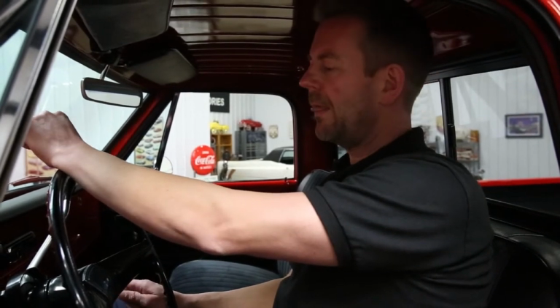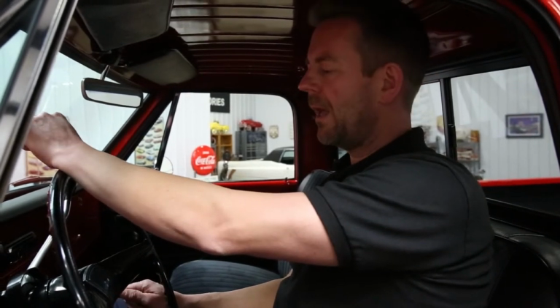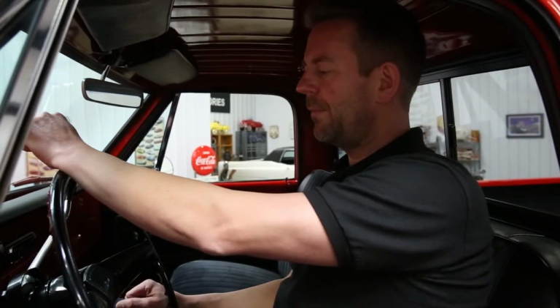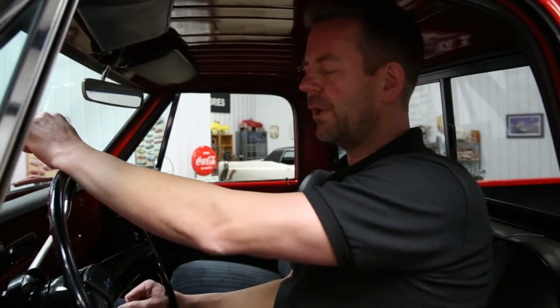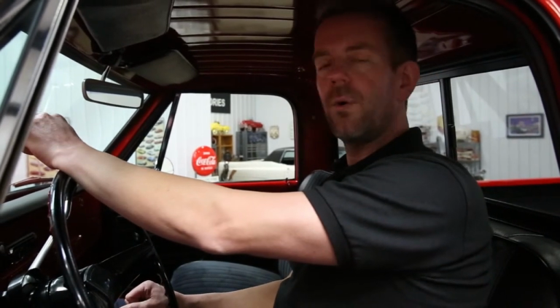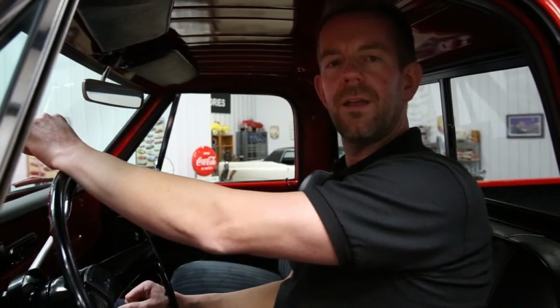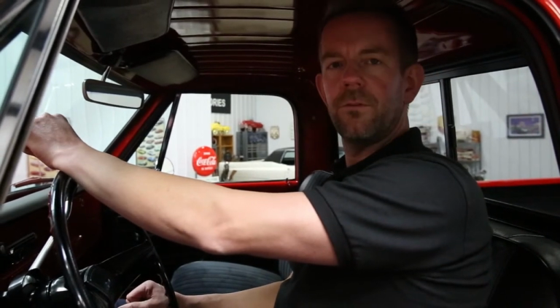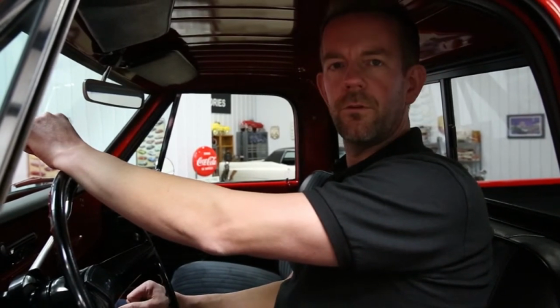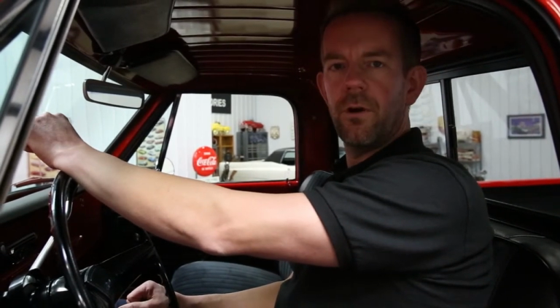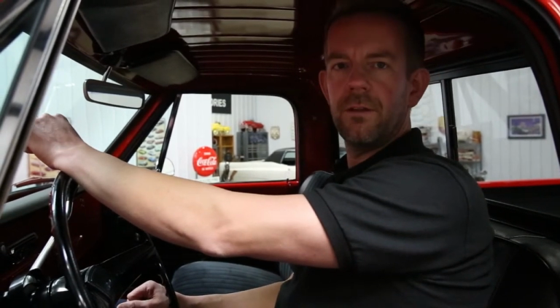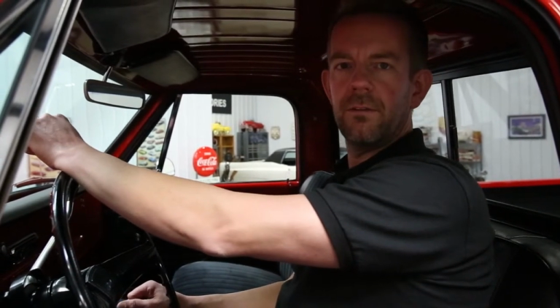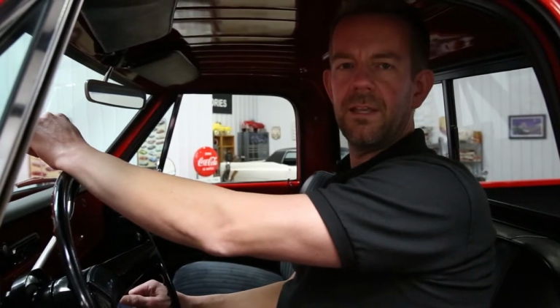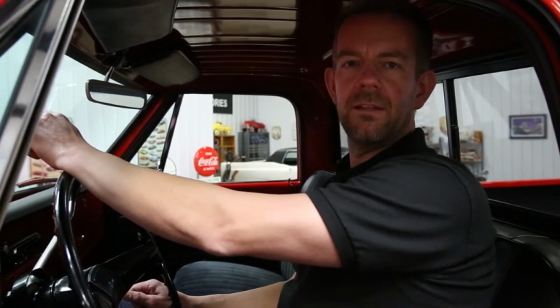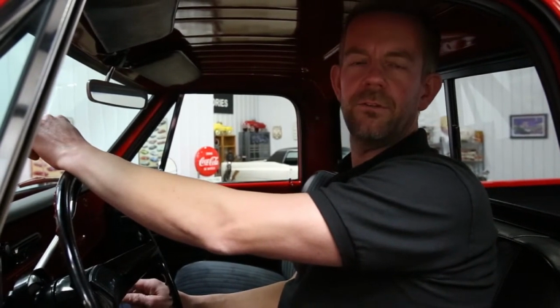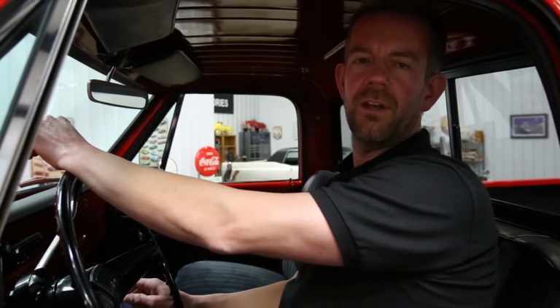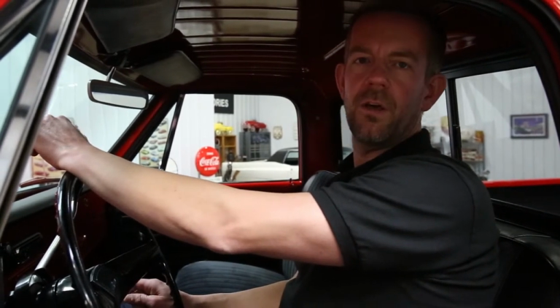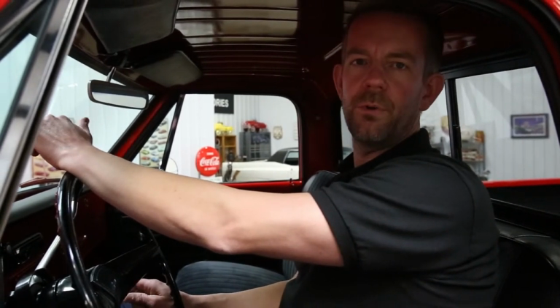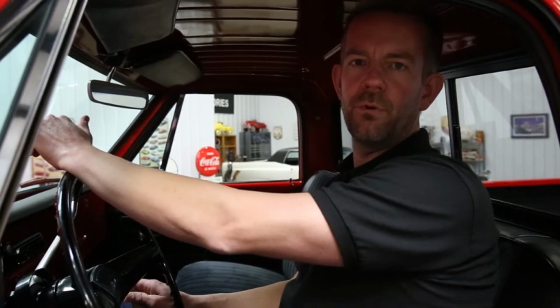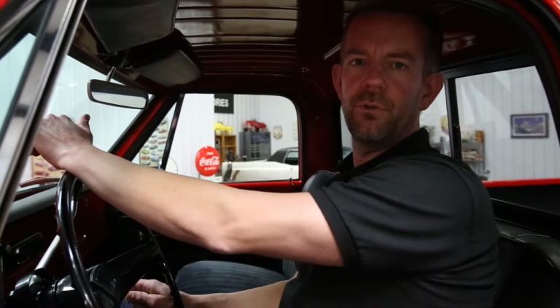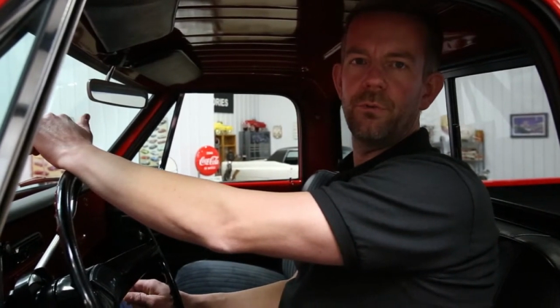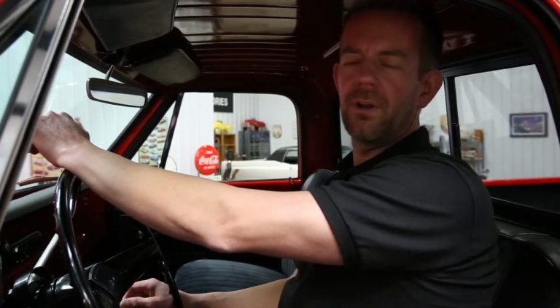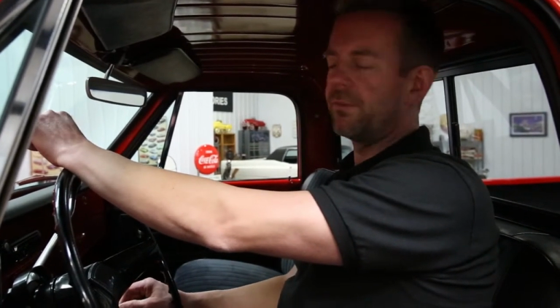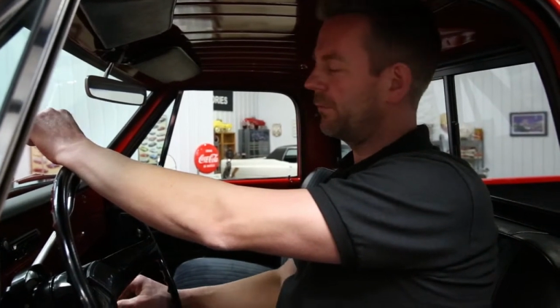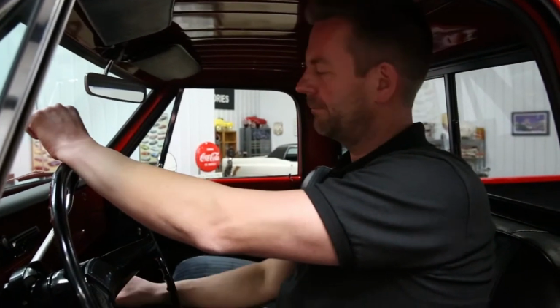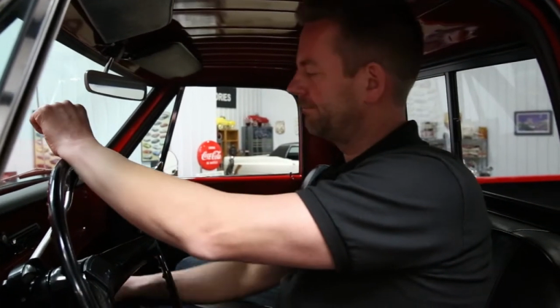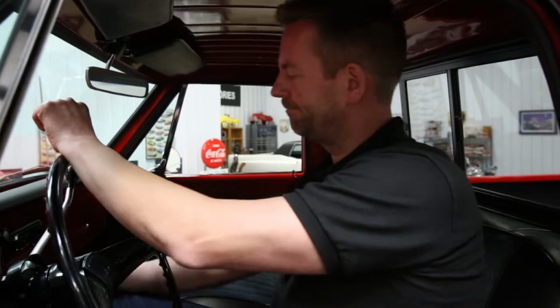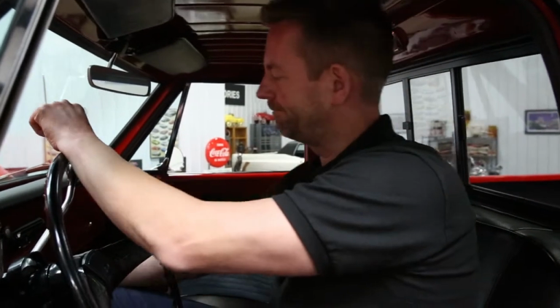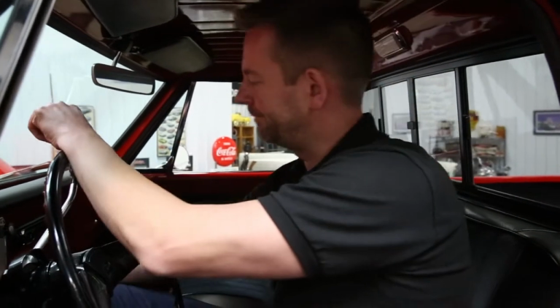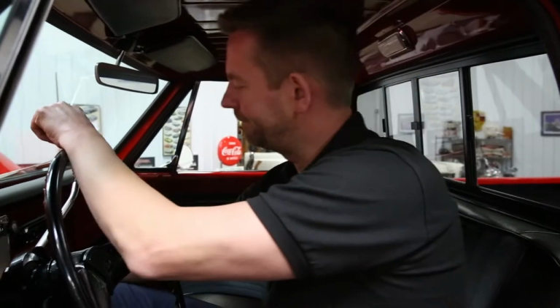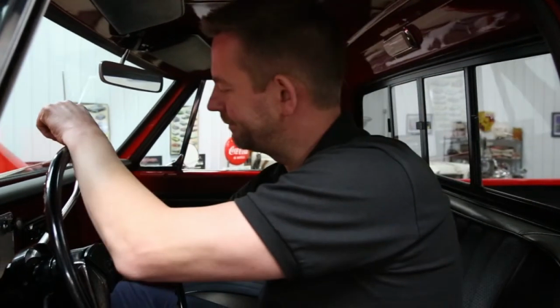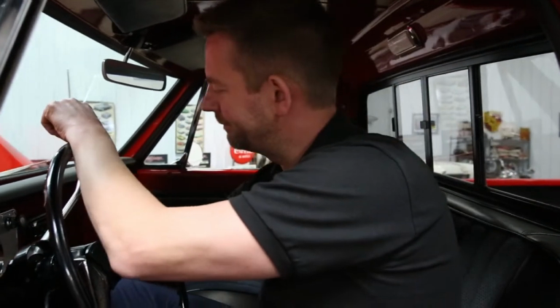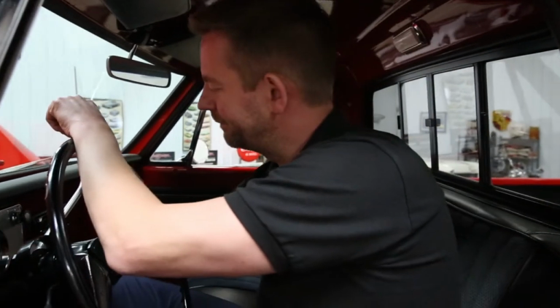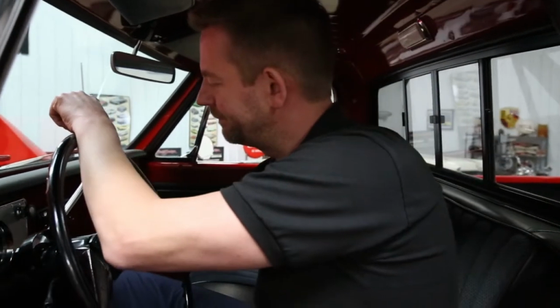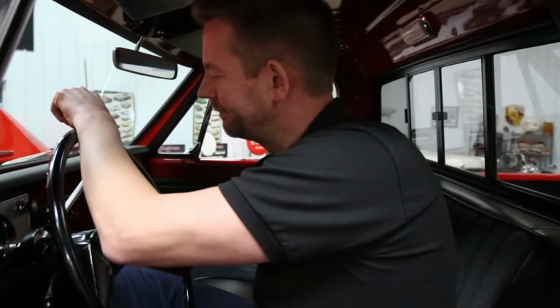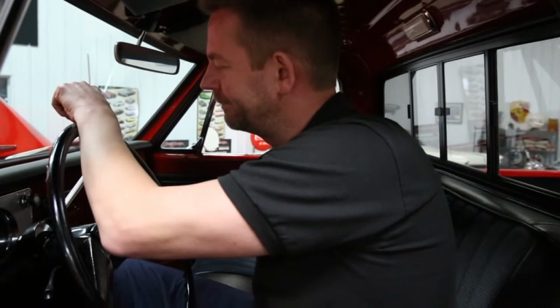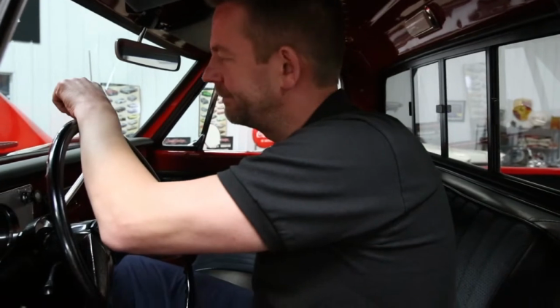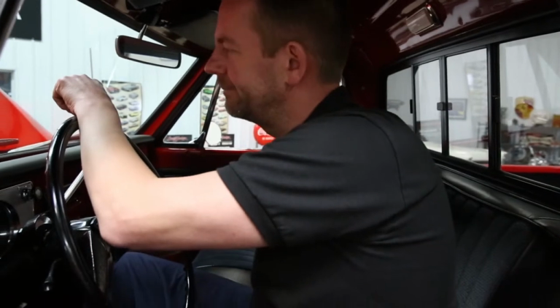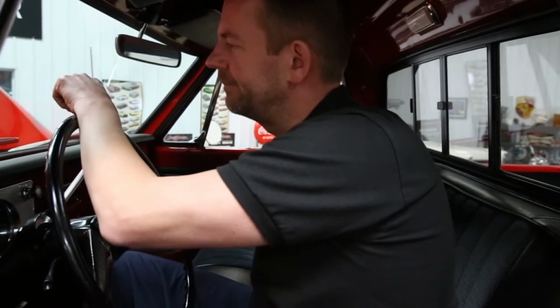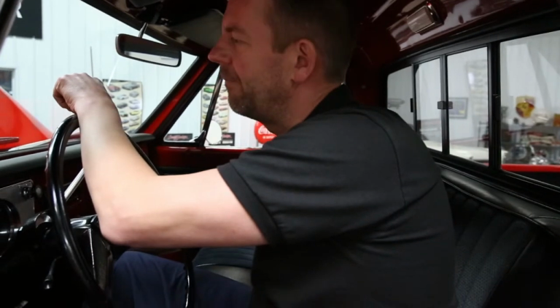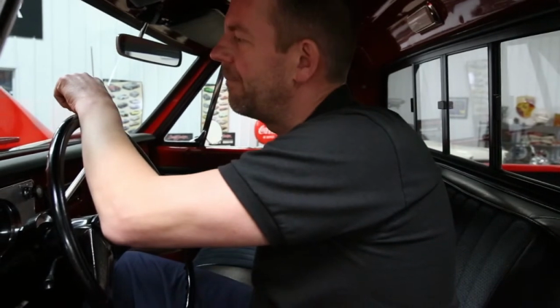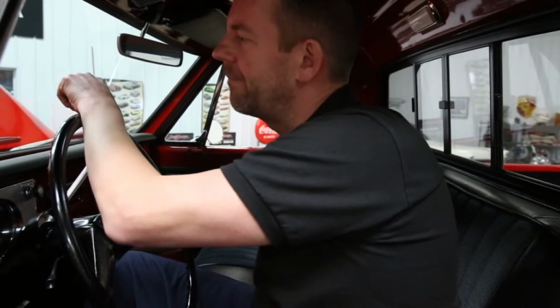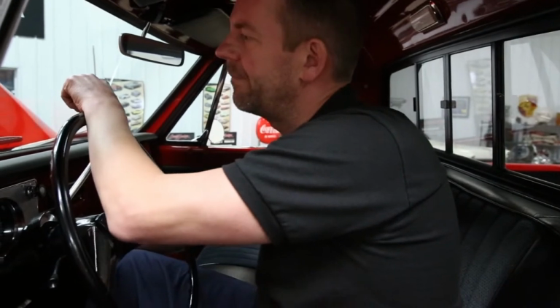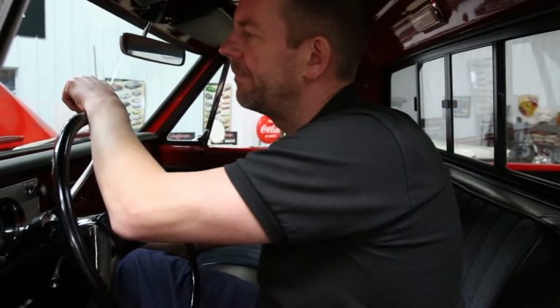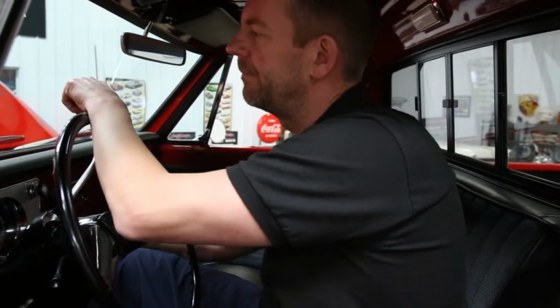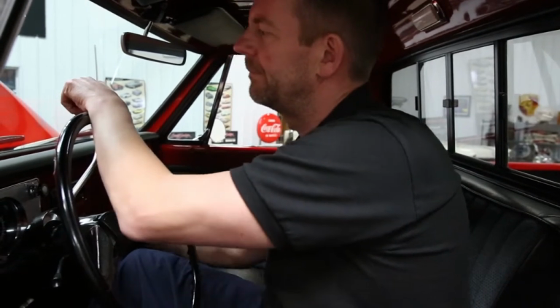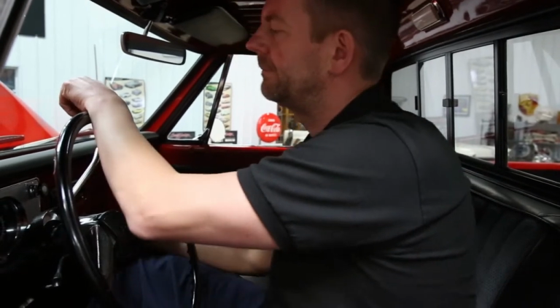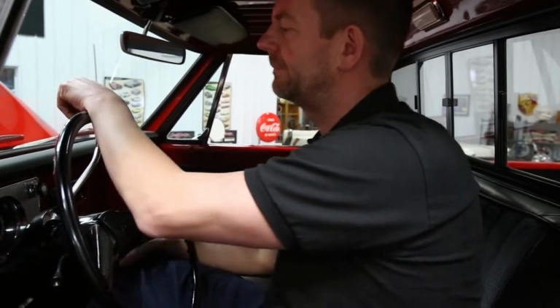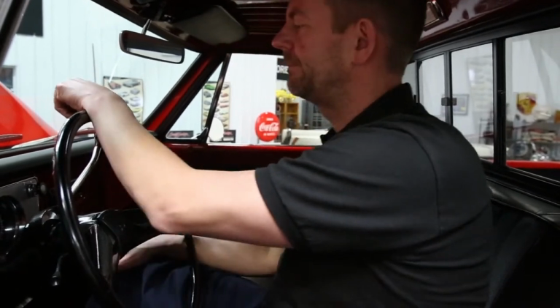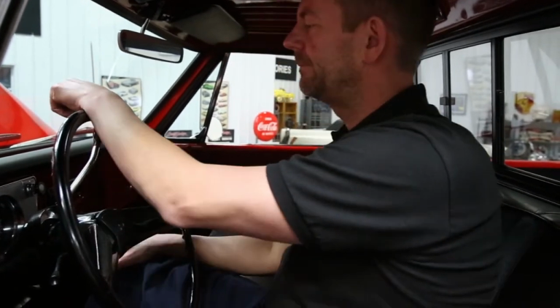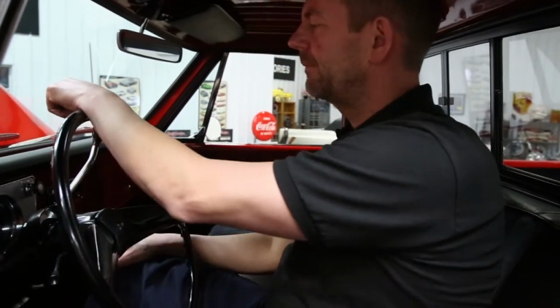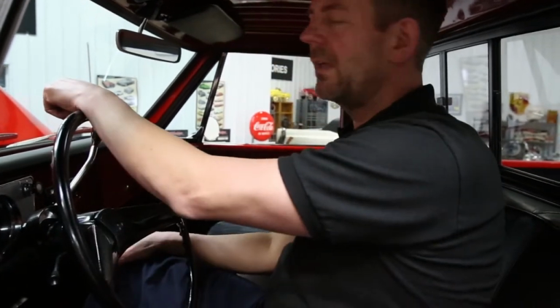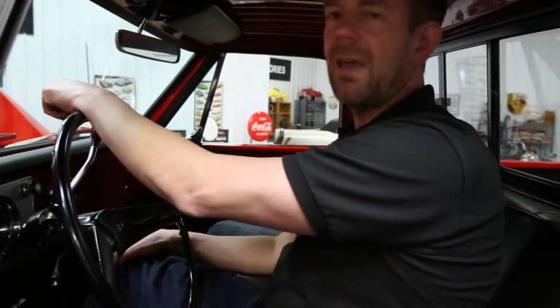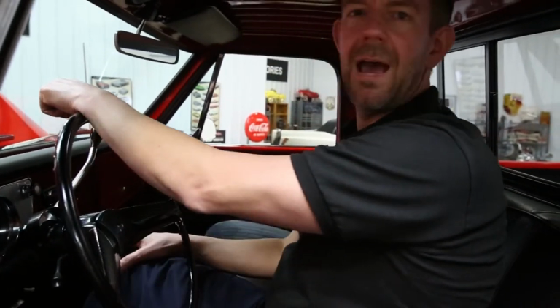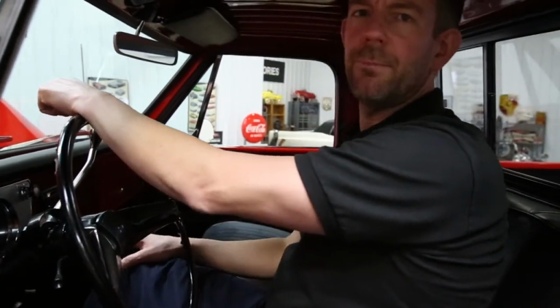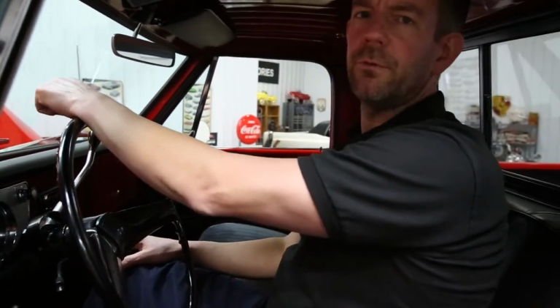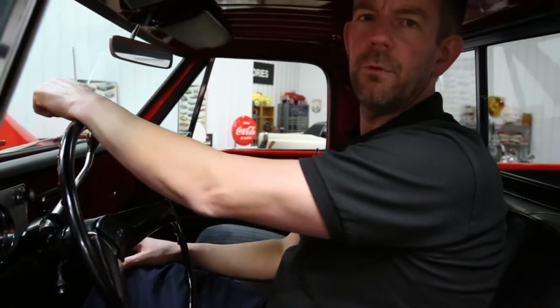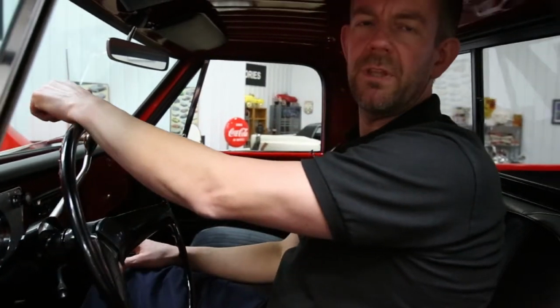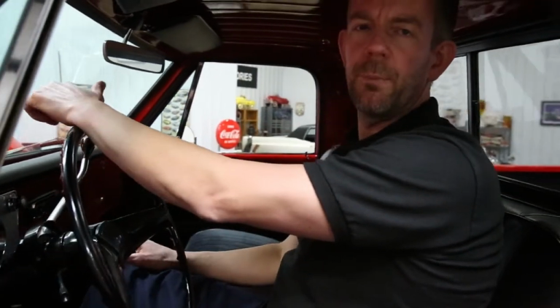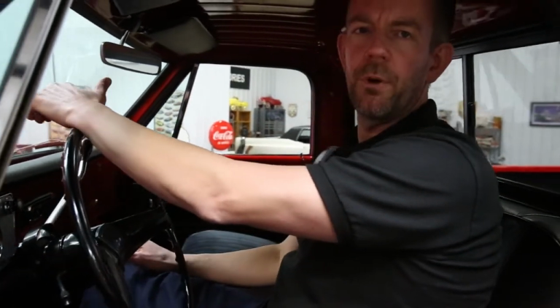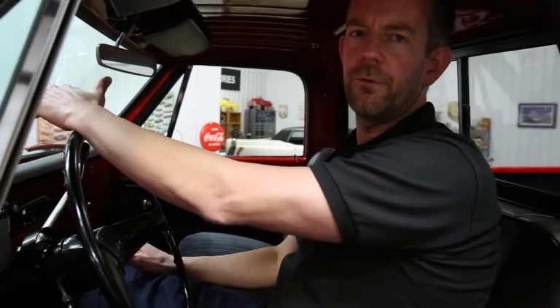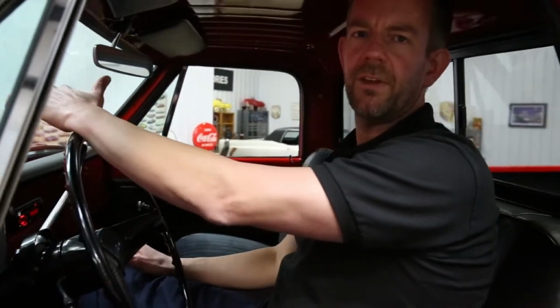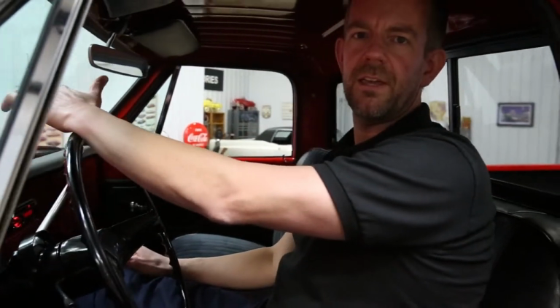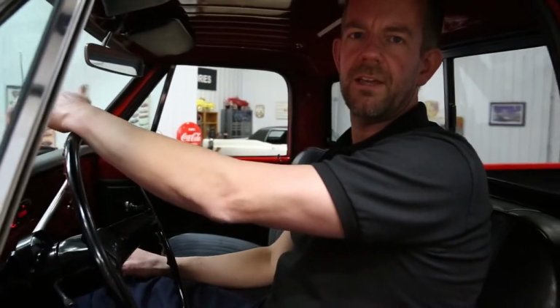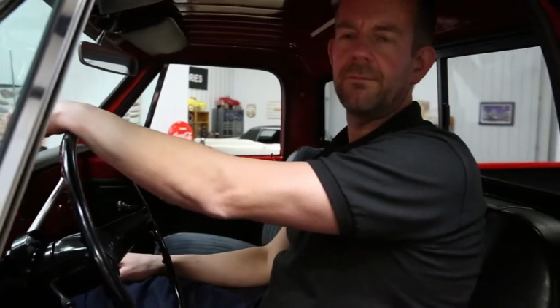I'm going to go ahead and start it, let you listen to how beautiful it runs. Absolutely purrs like a kitten.